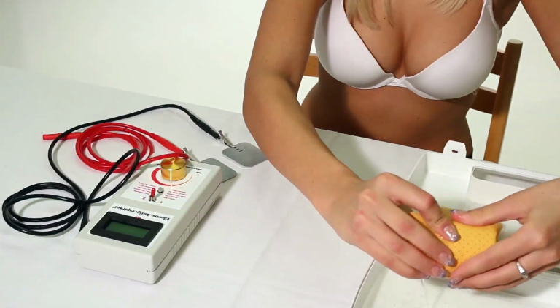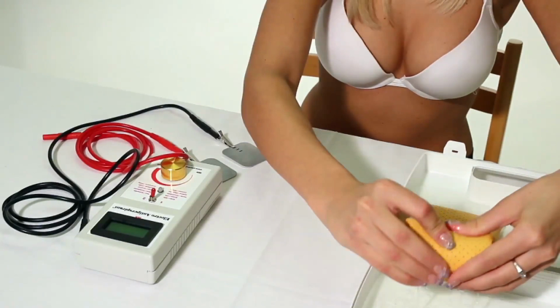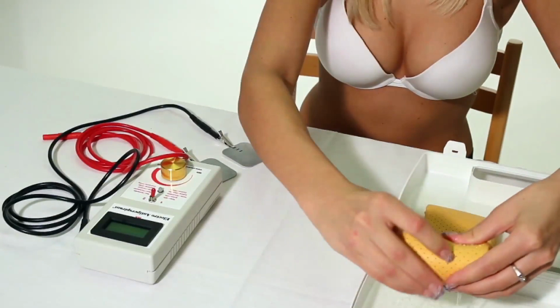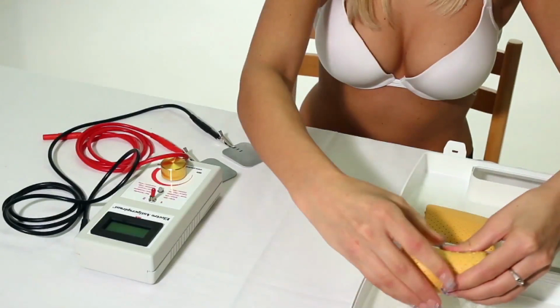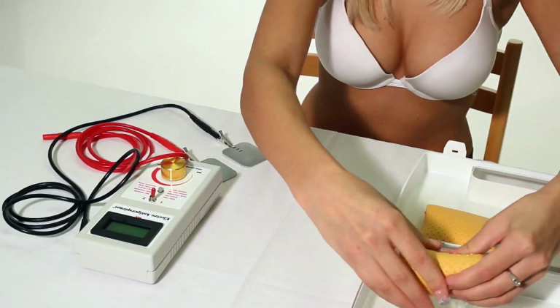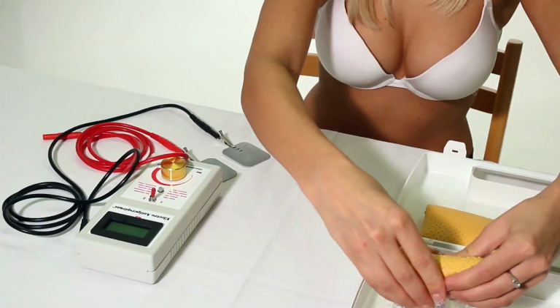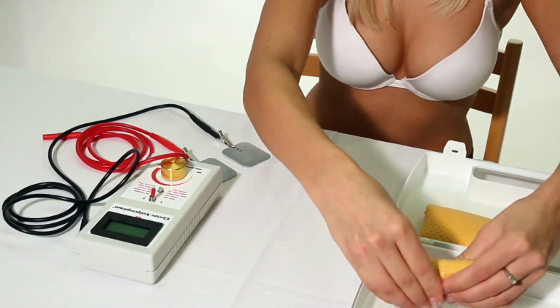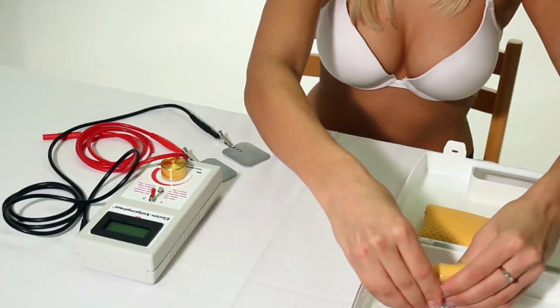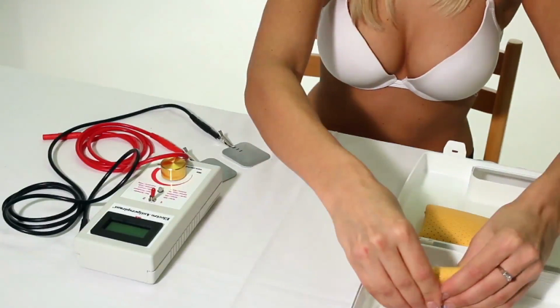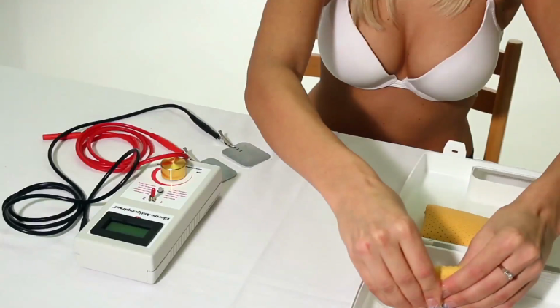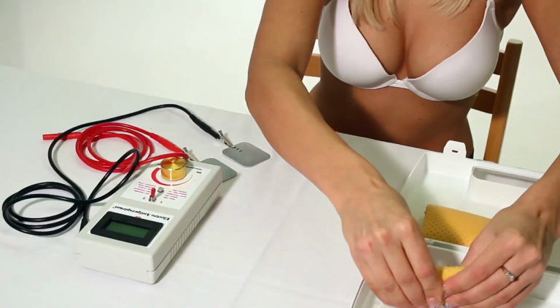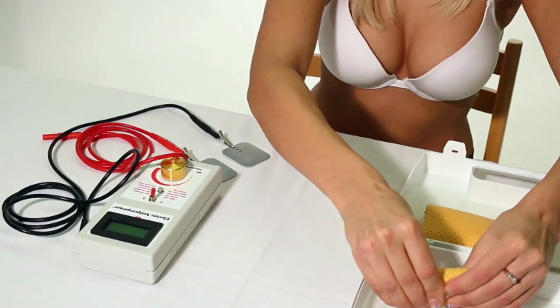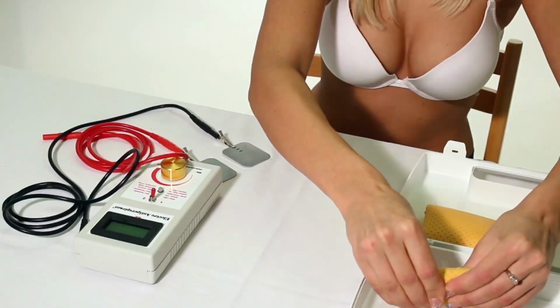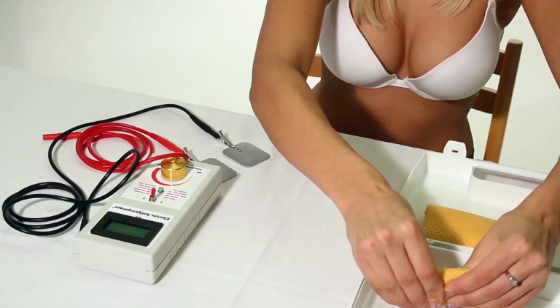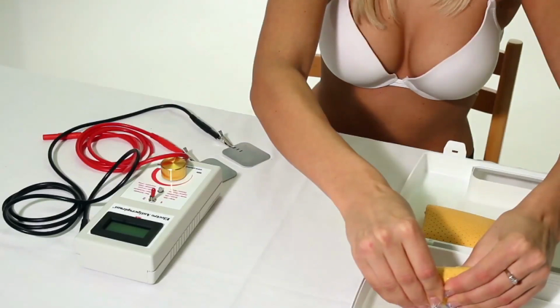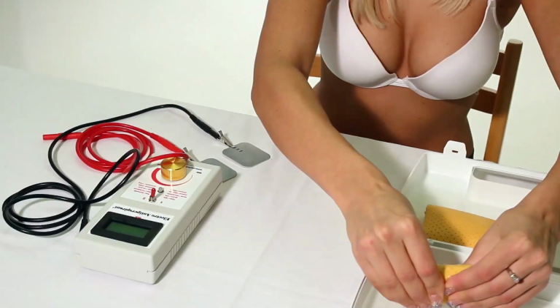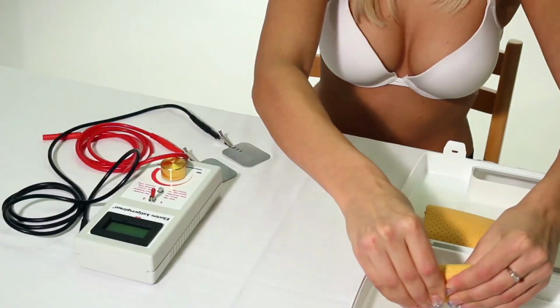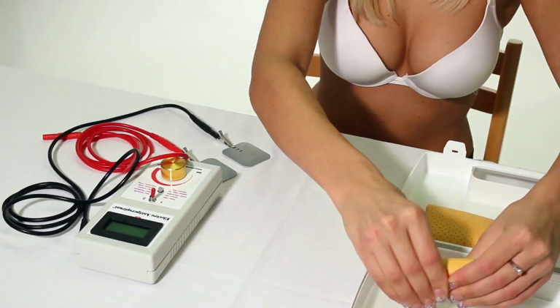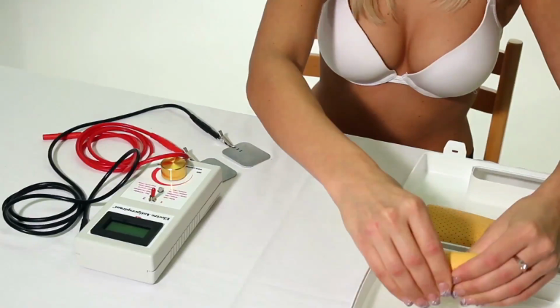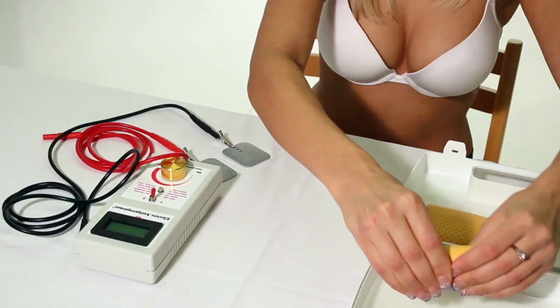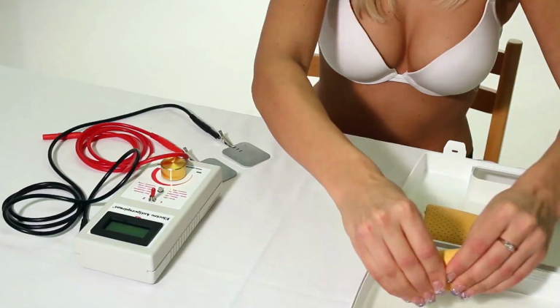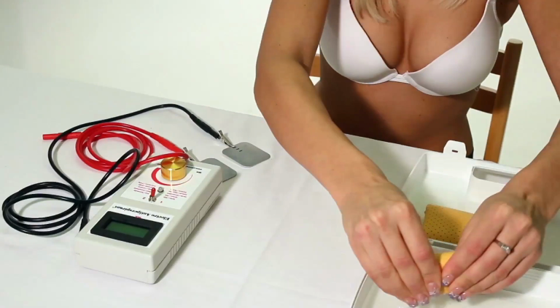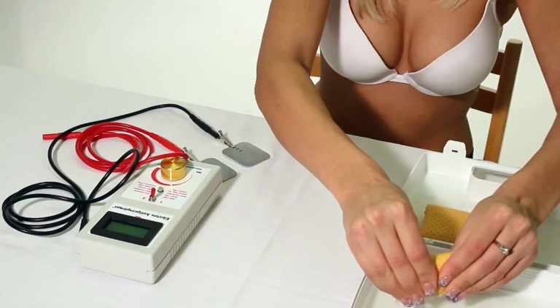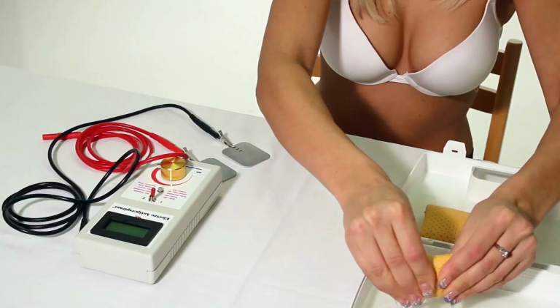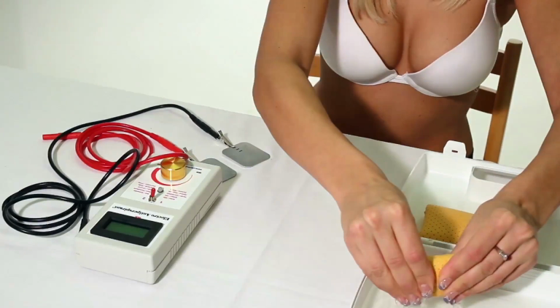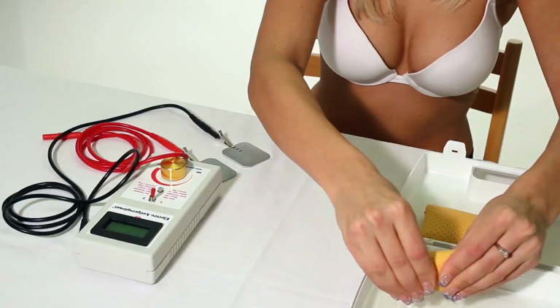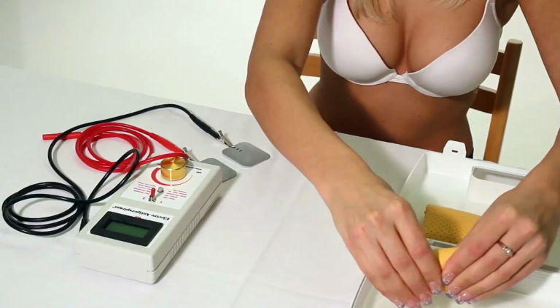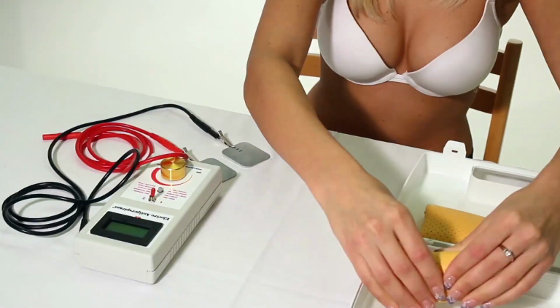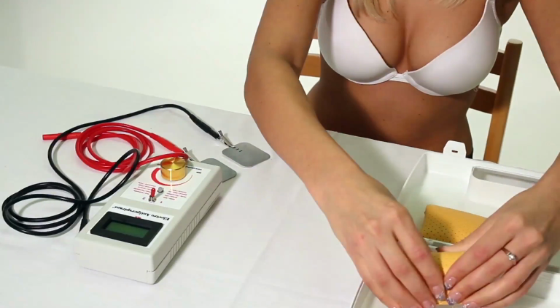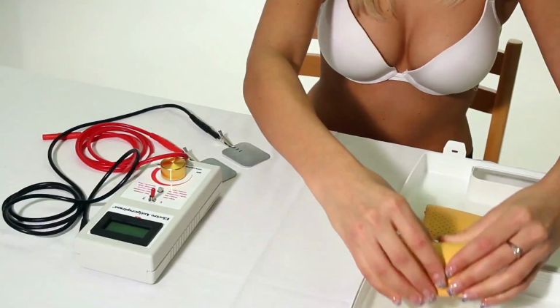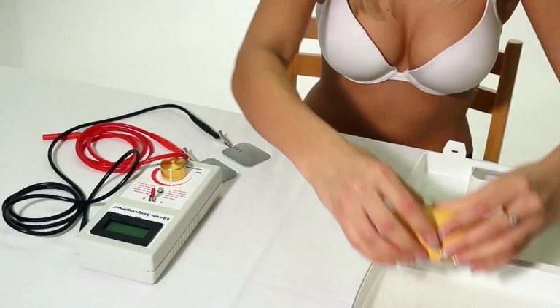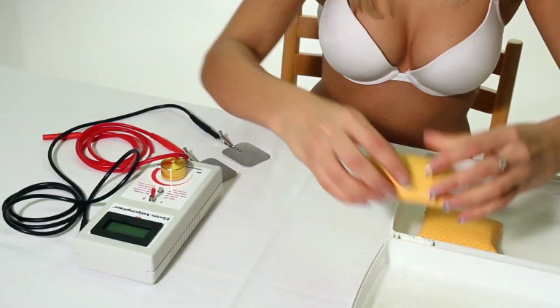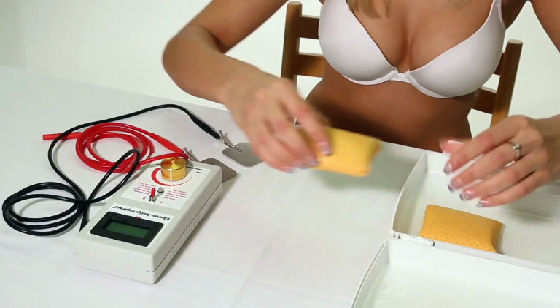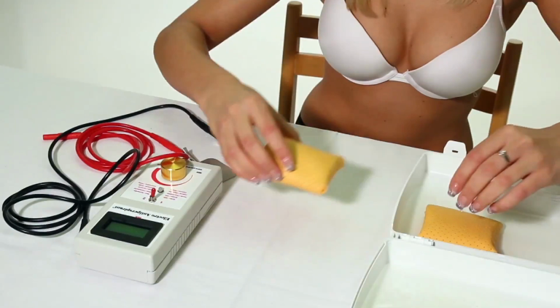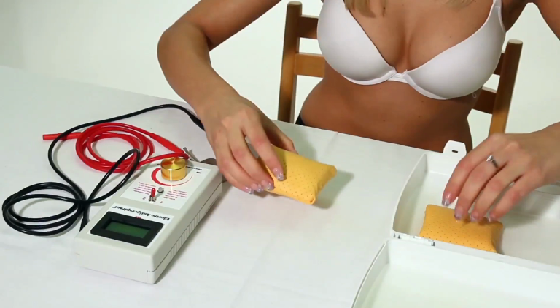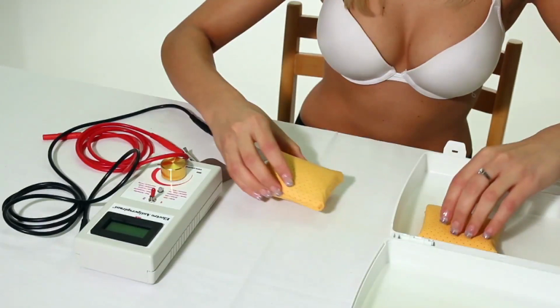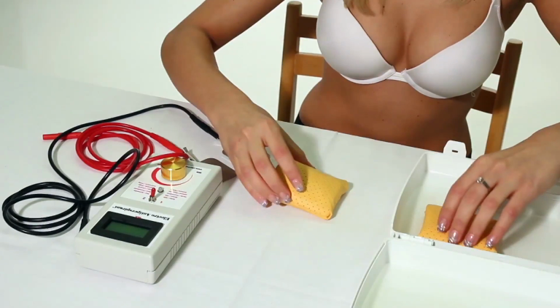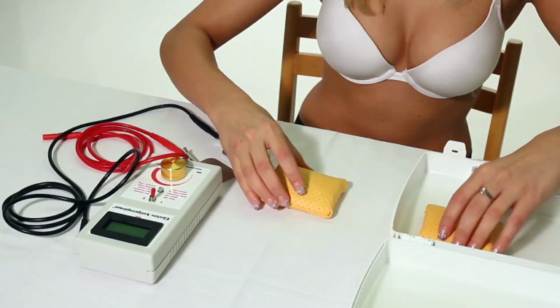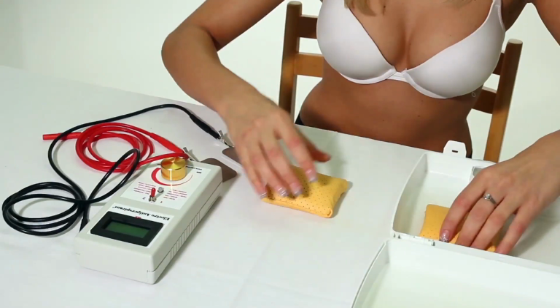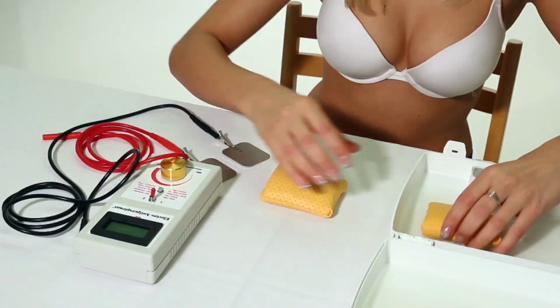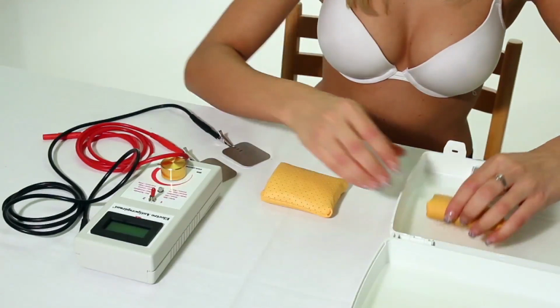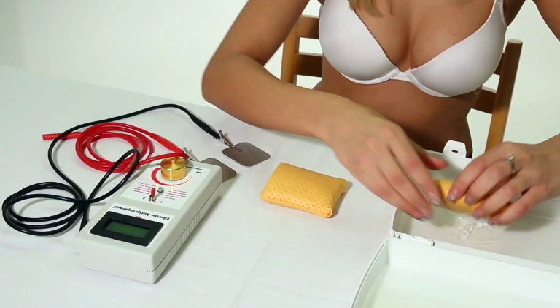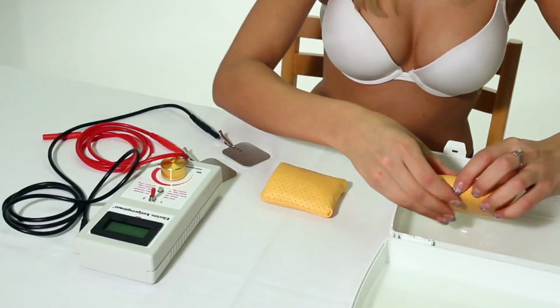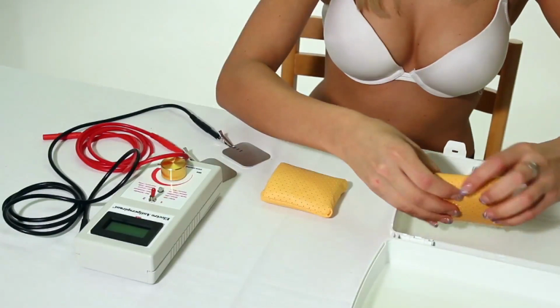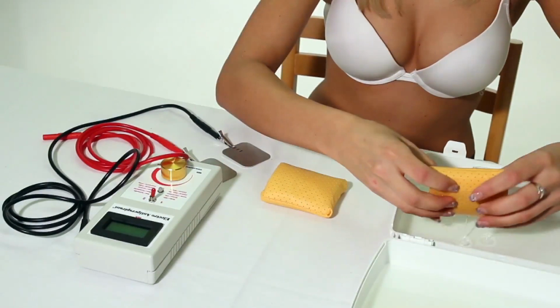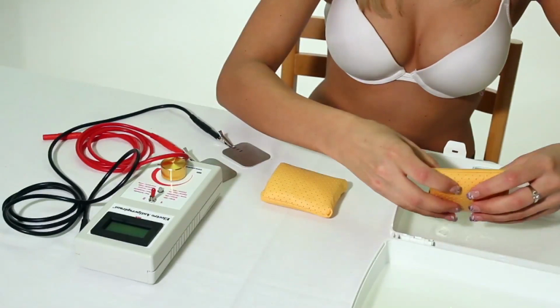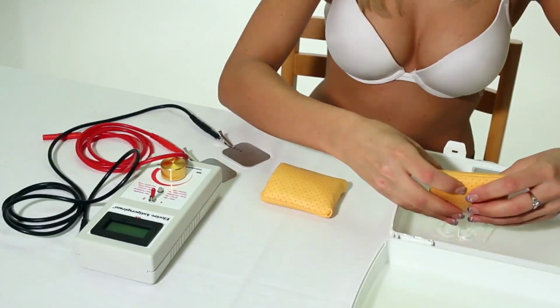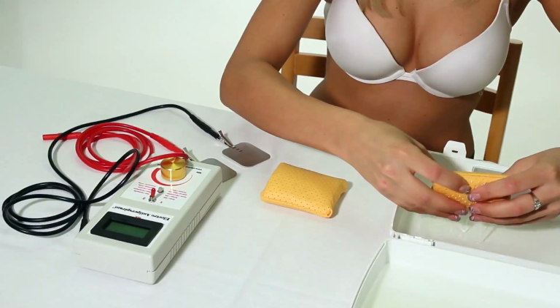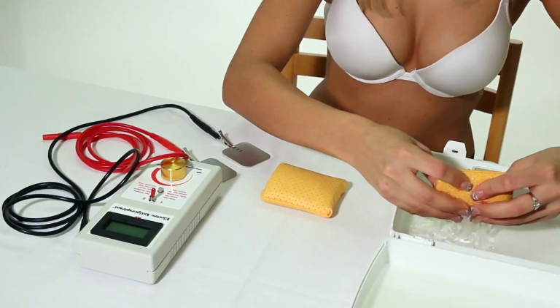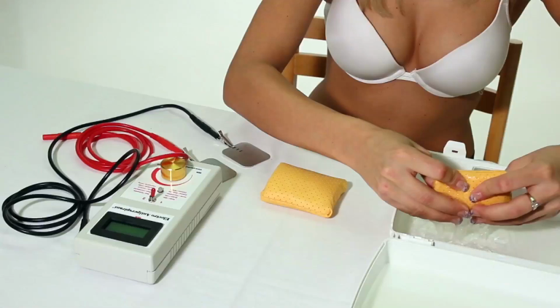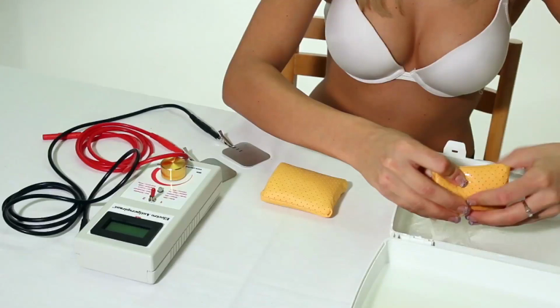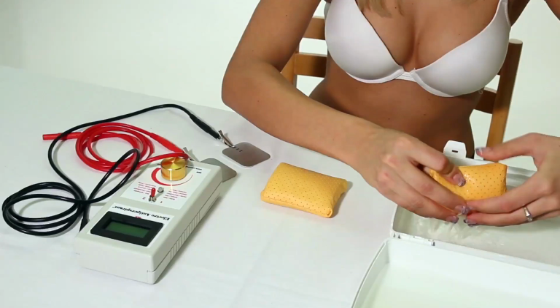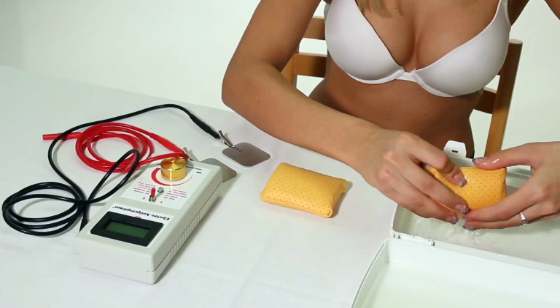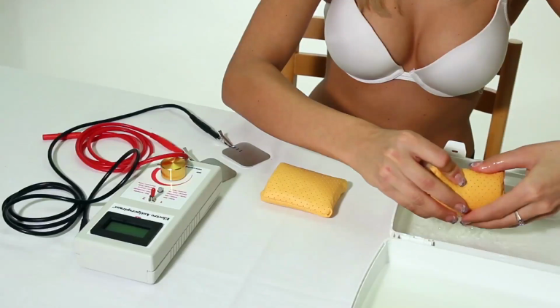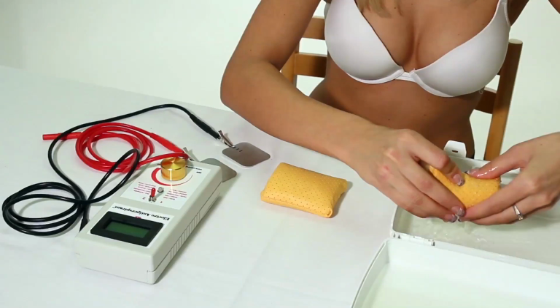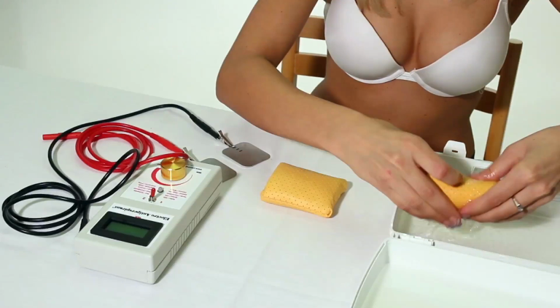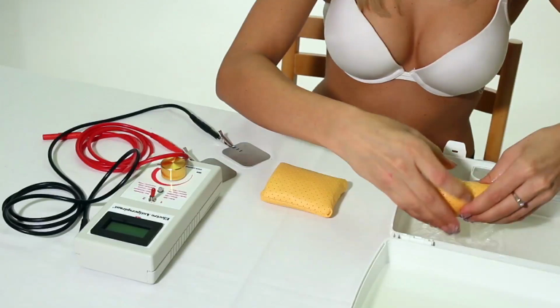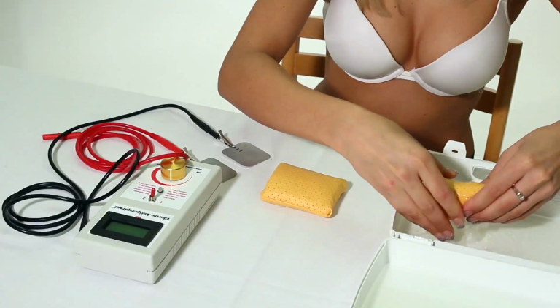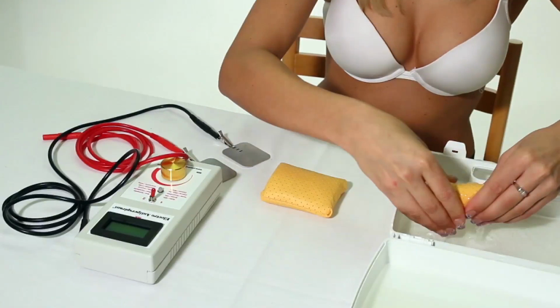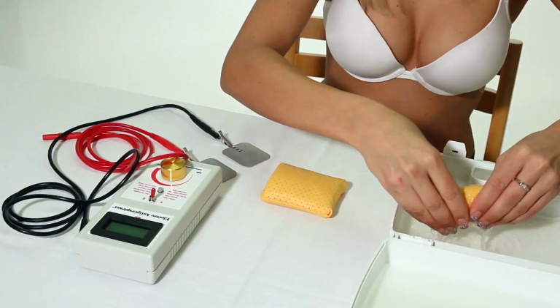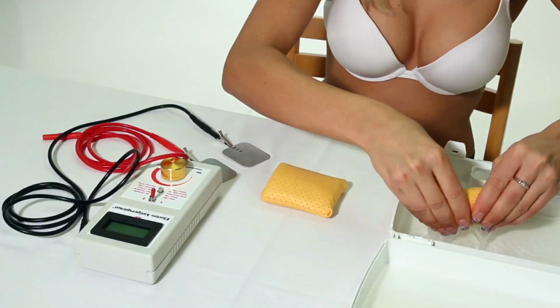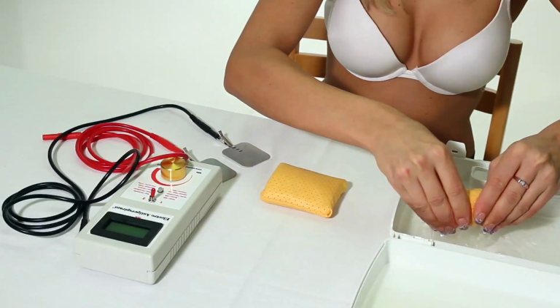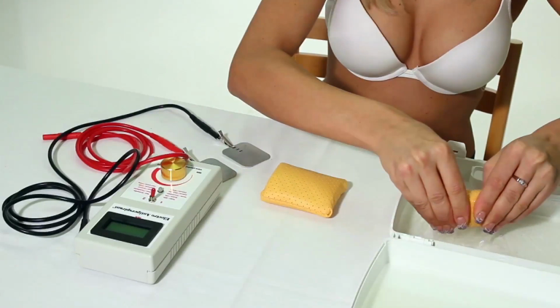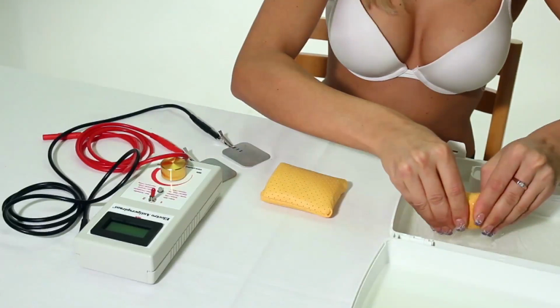Contraindications to electroantiperspirant comfortable adapters are metal implants near the treated area, pregnancy, and pacemakers.